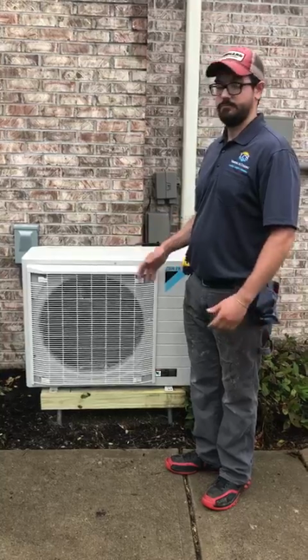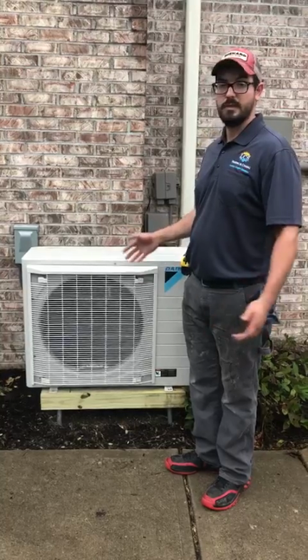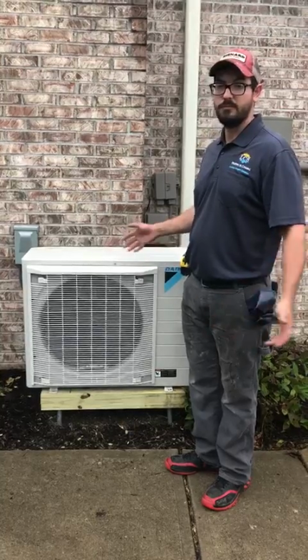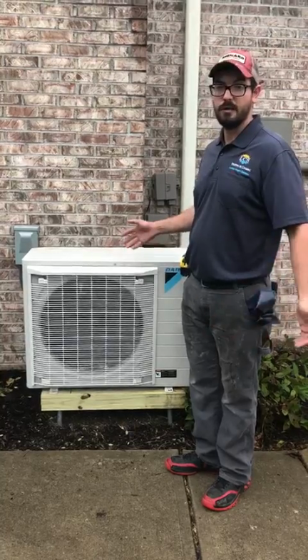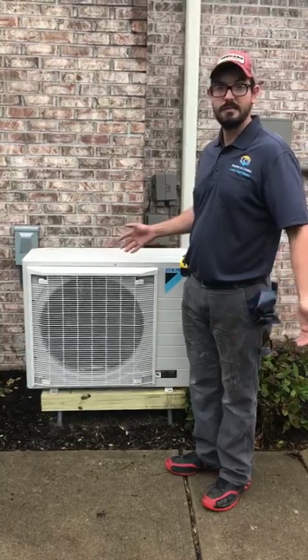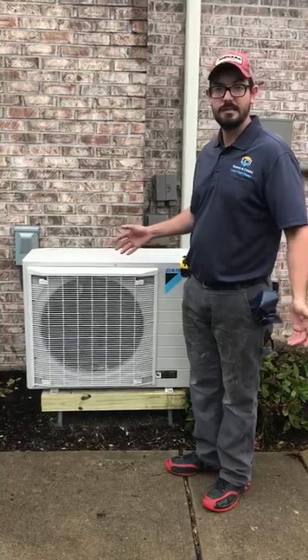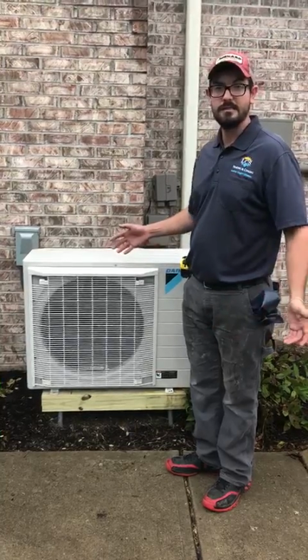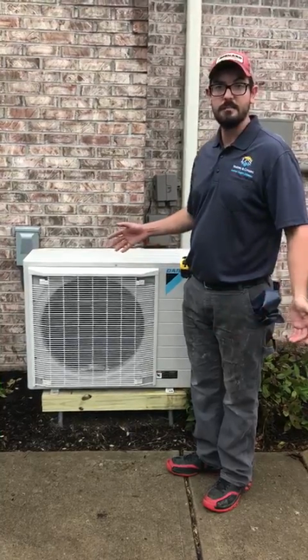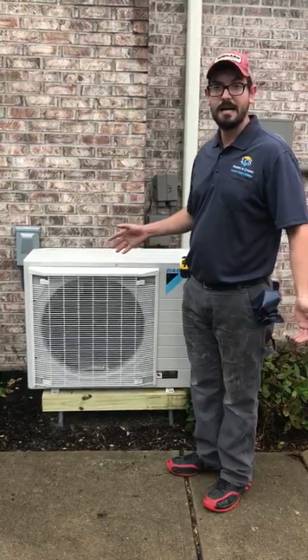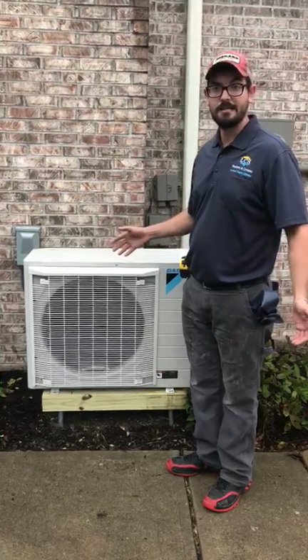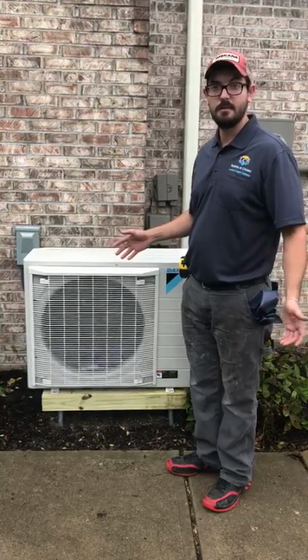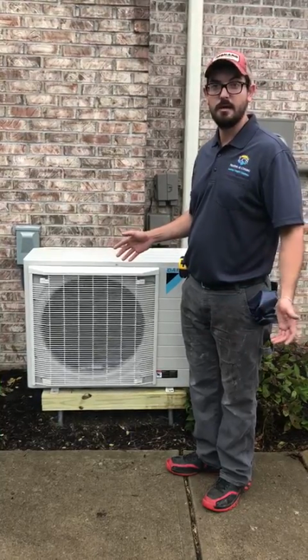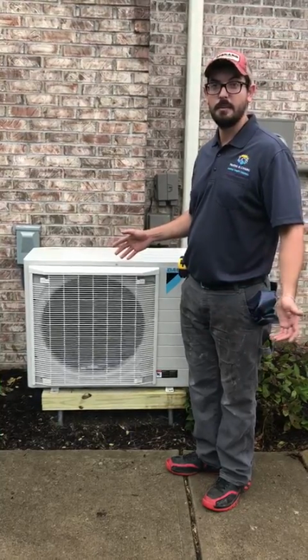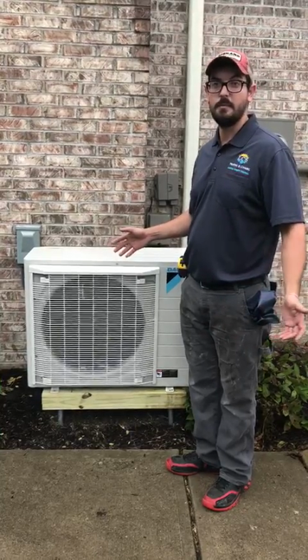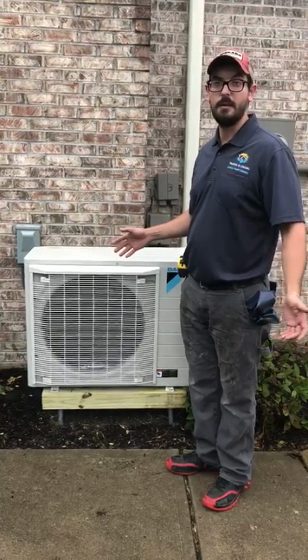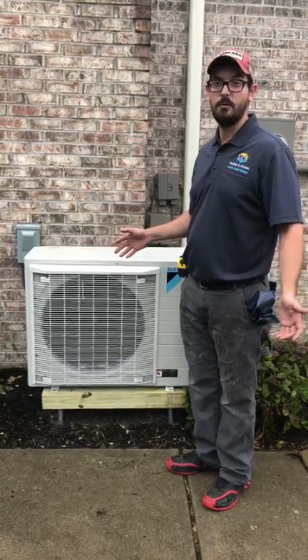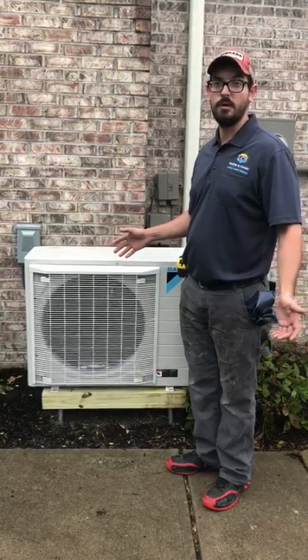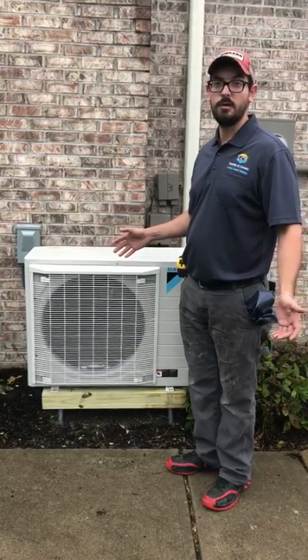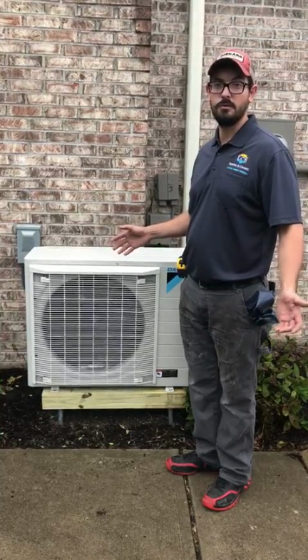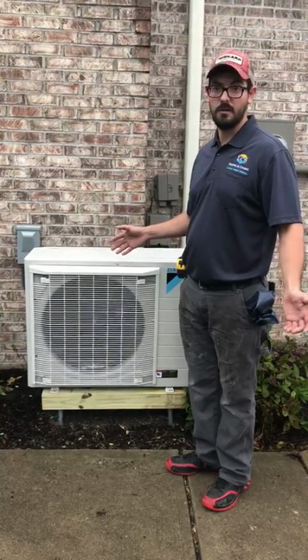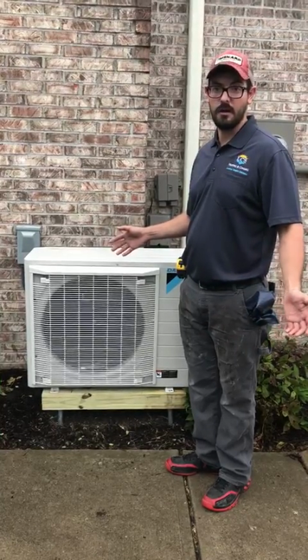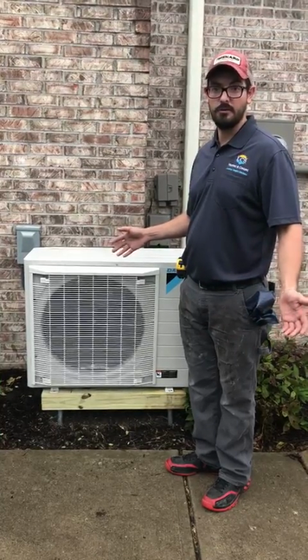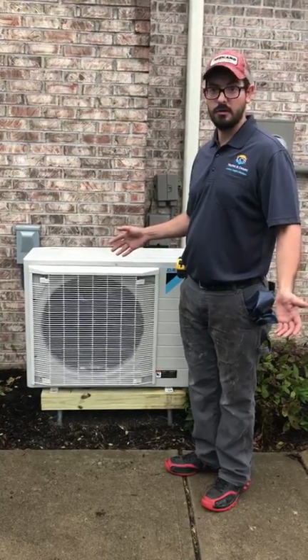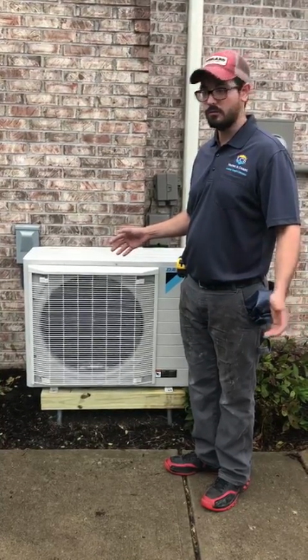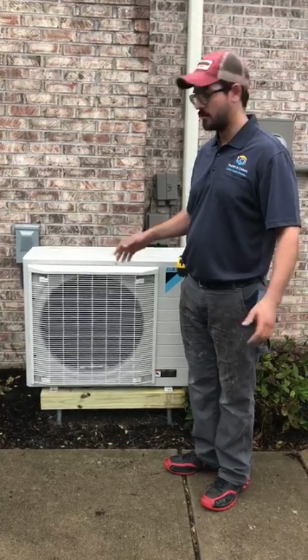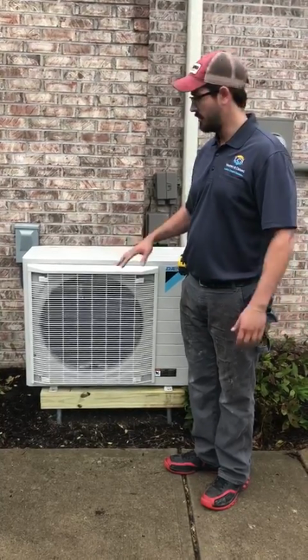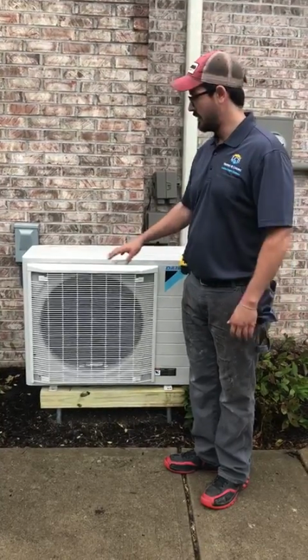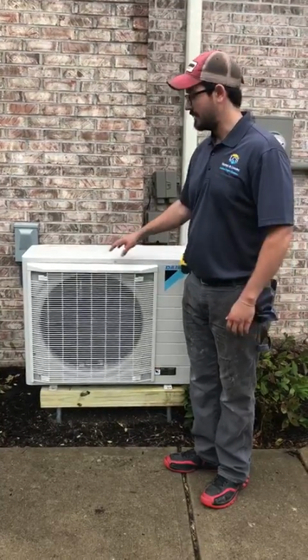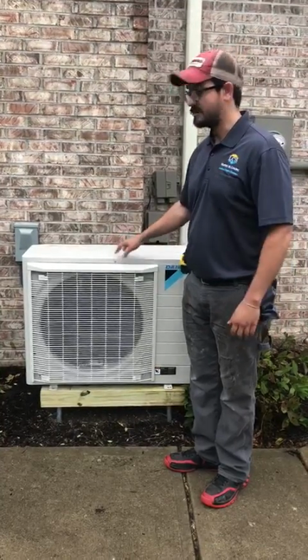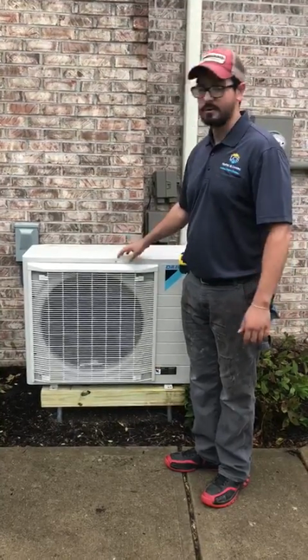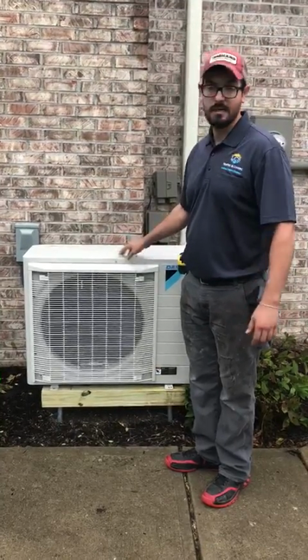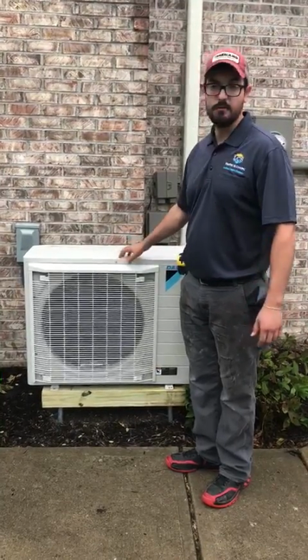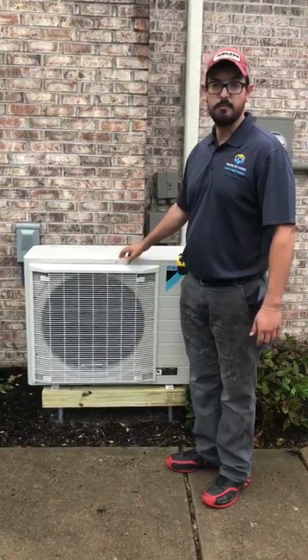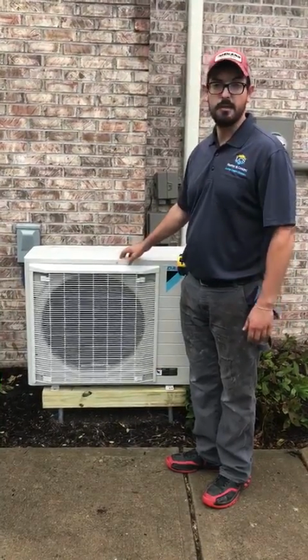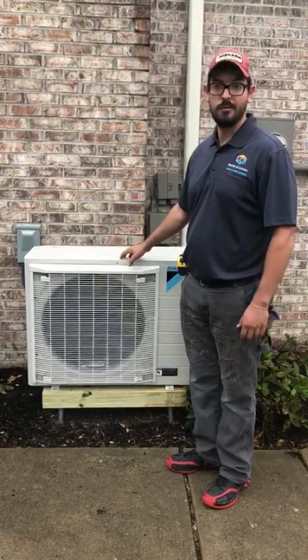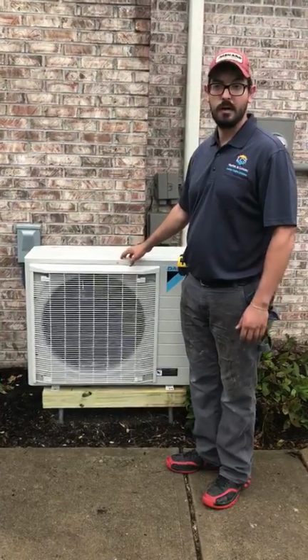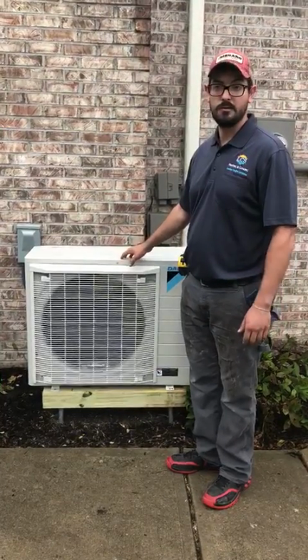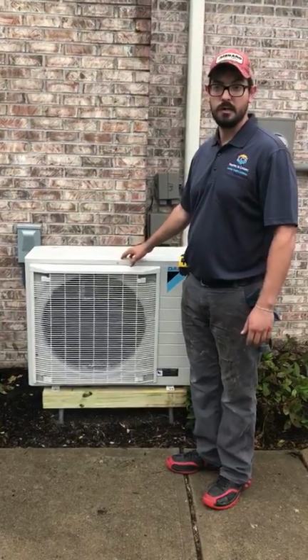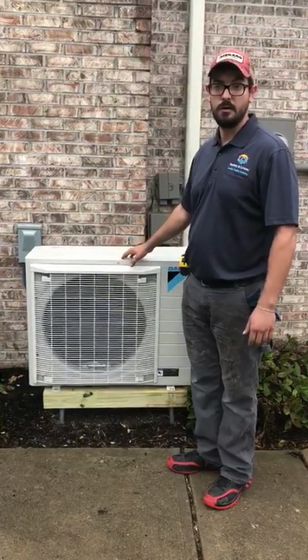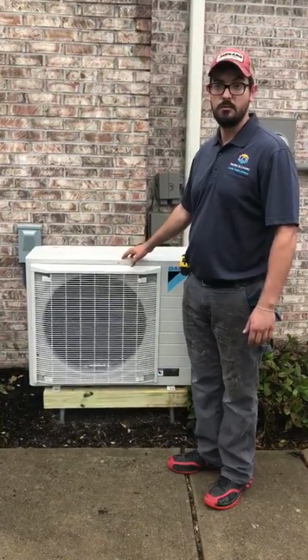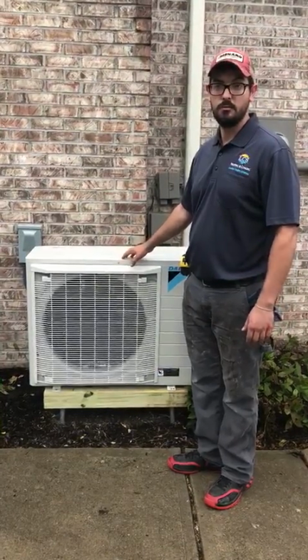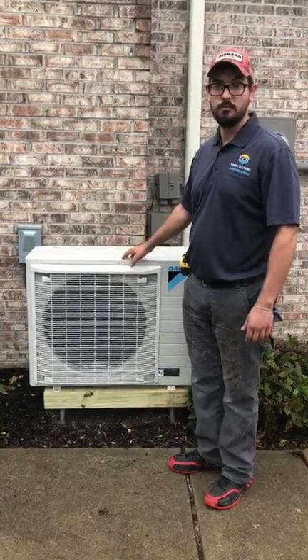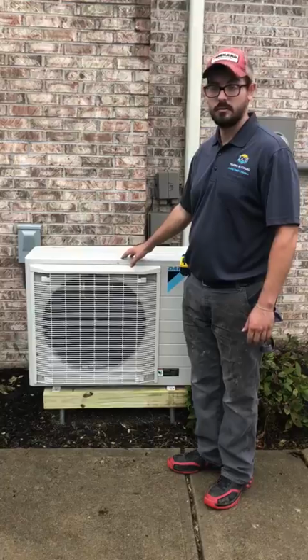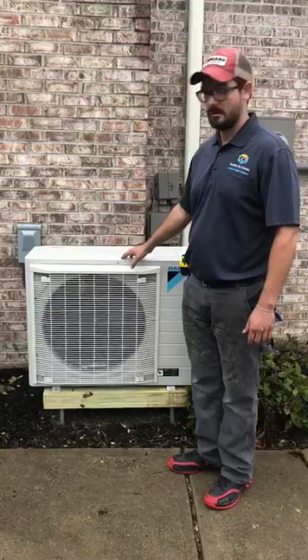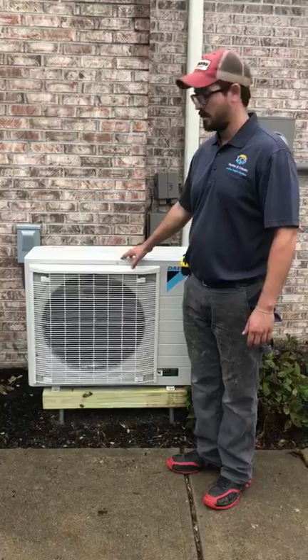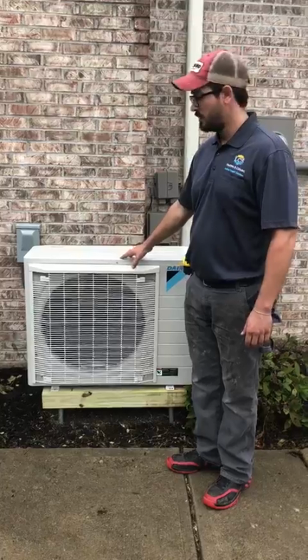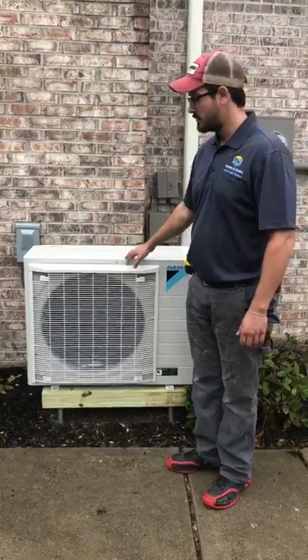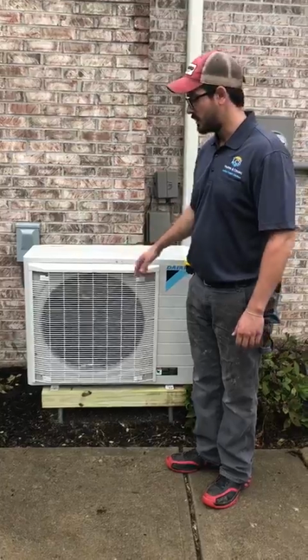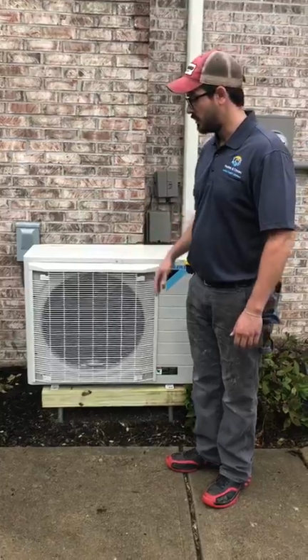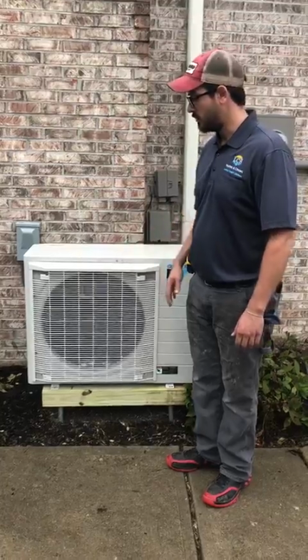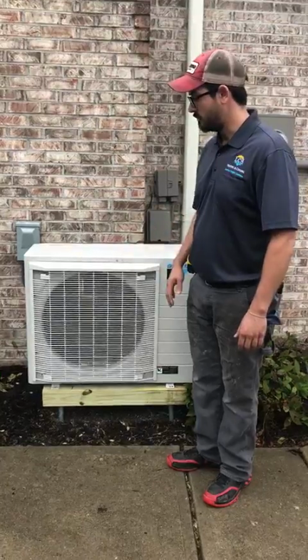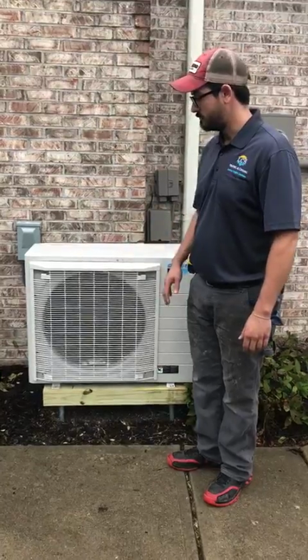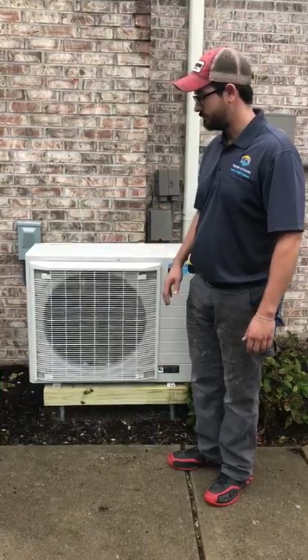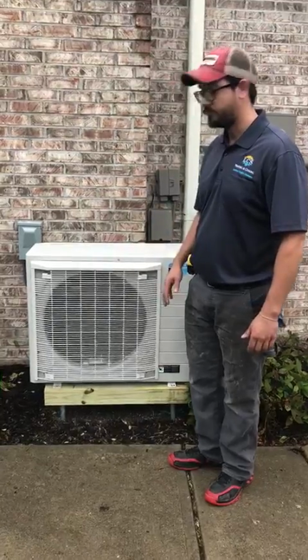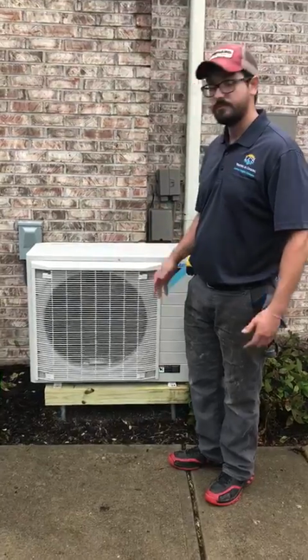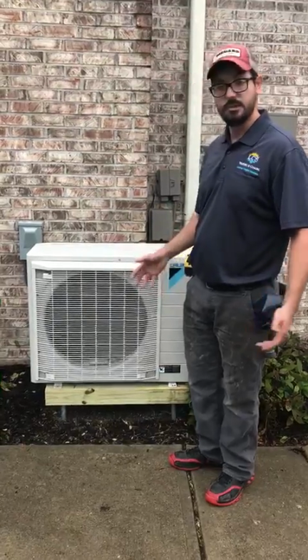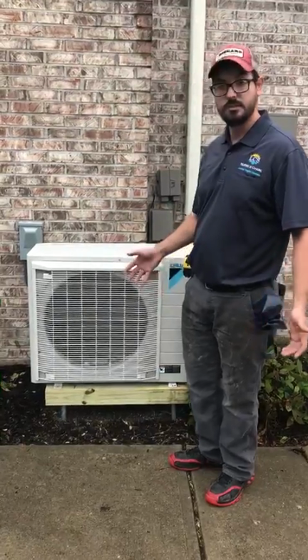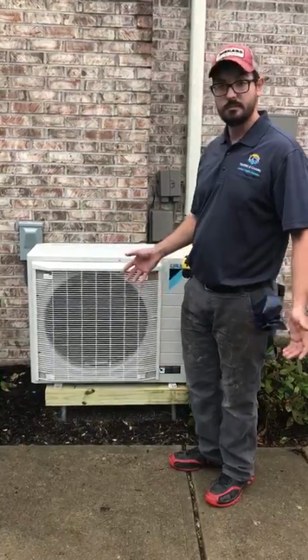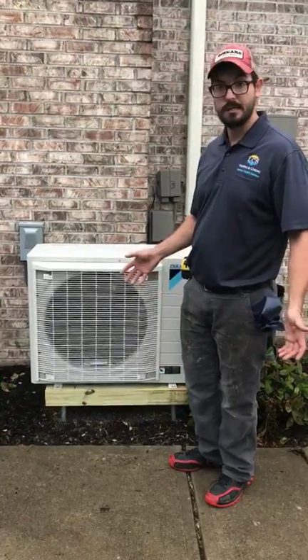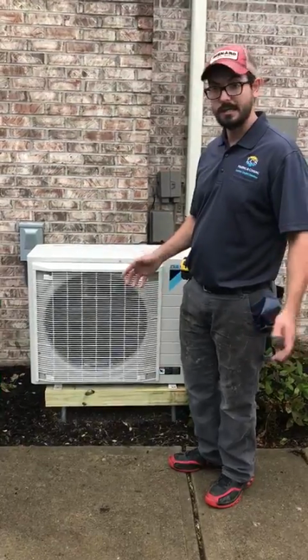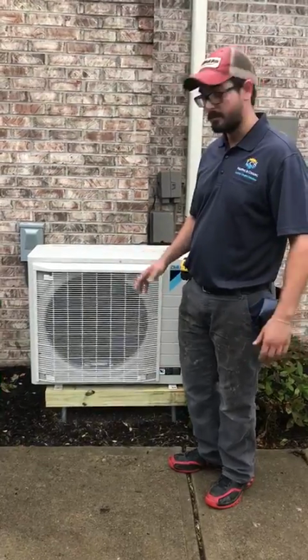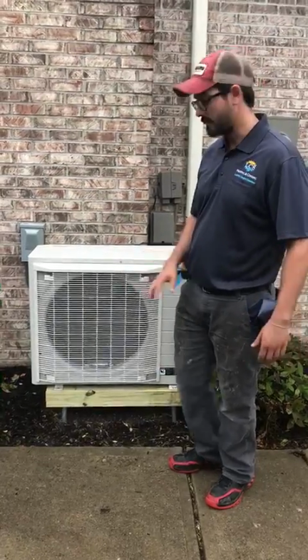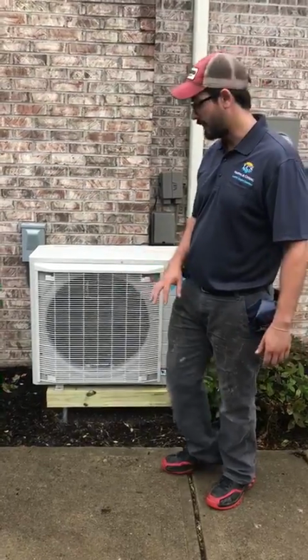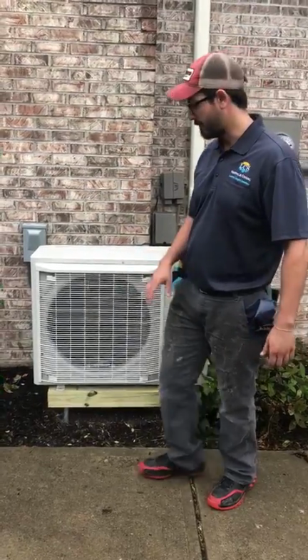If your AC is in a bad spot, maybe by a window and it's bothering you, this would definitely be the route to go. Just something to keep in mind.